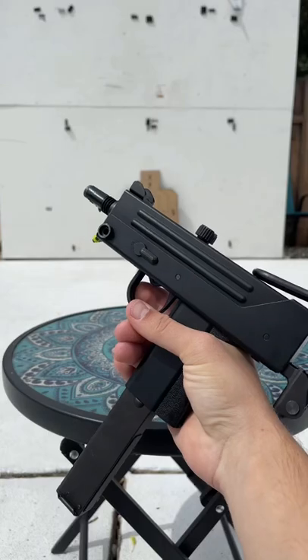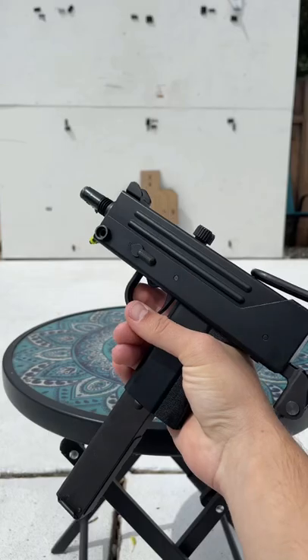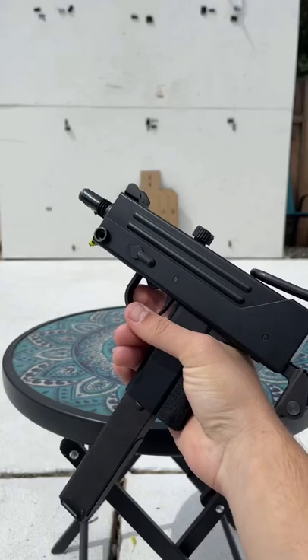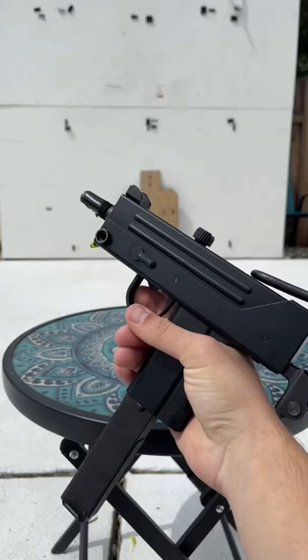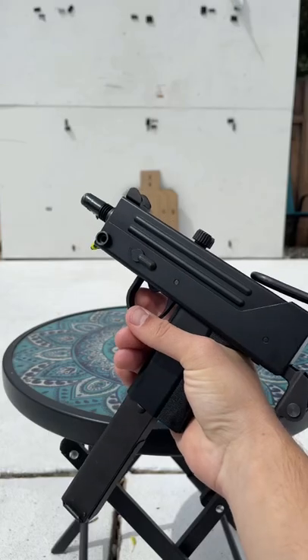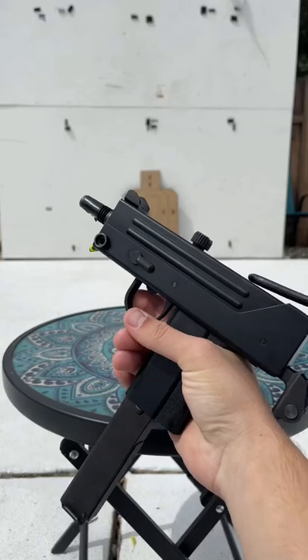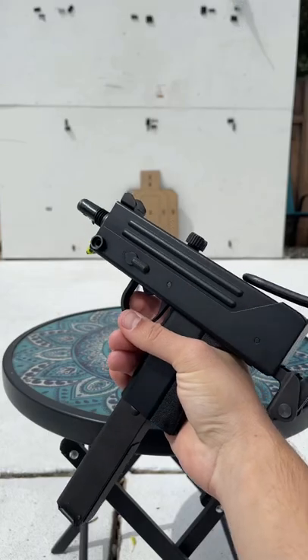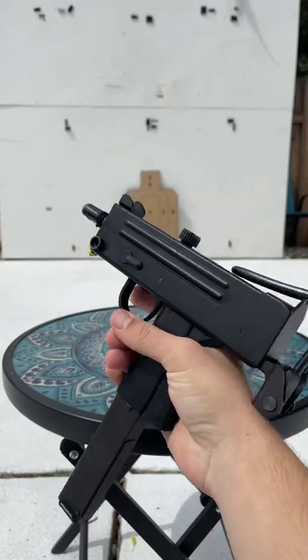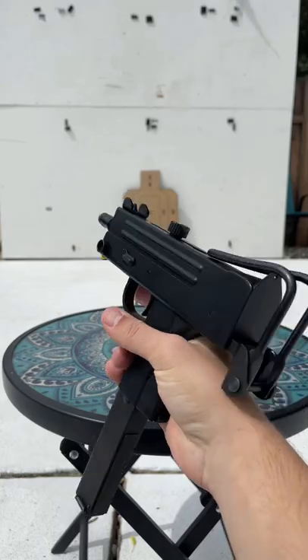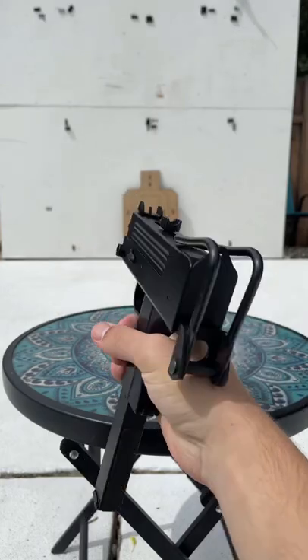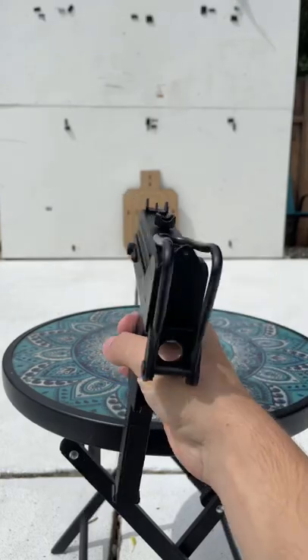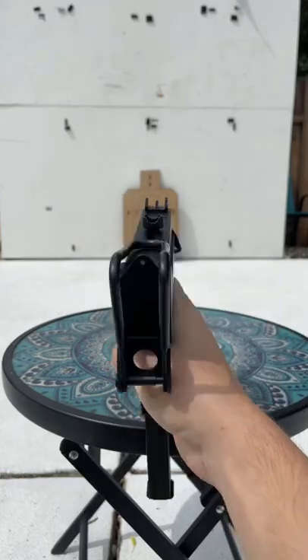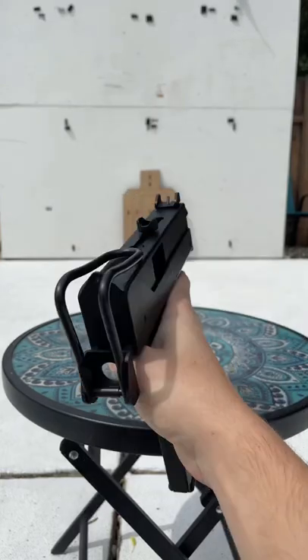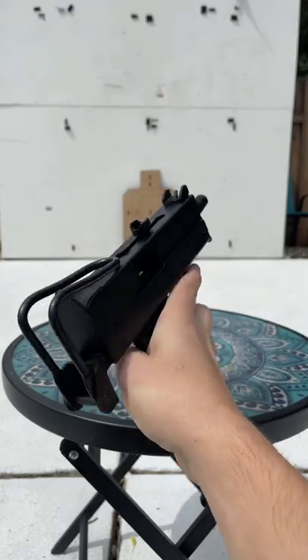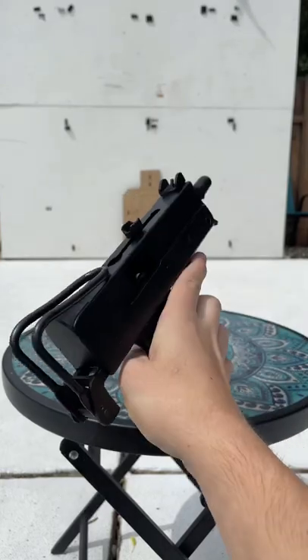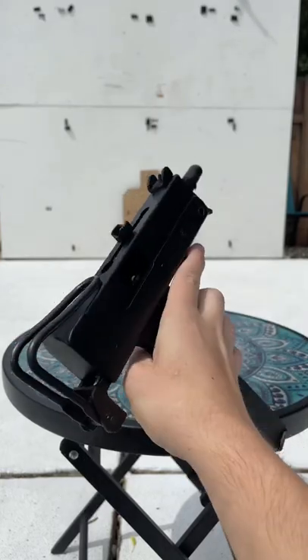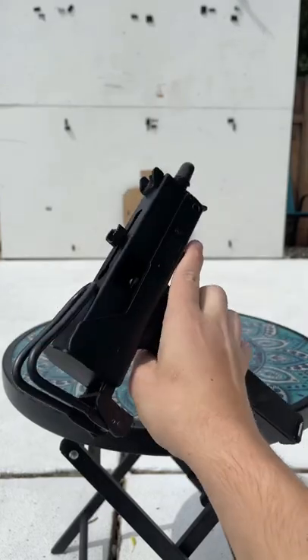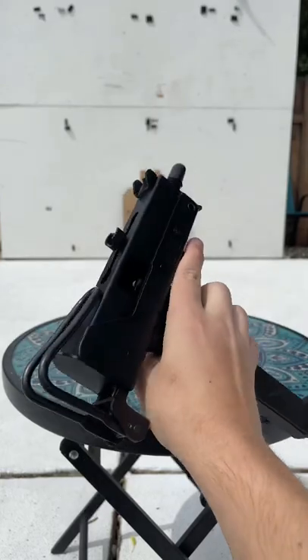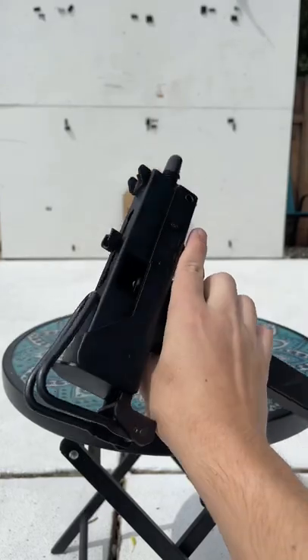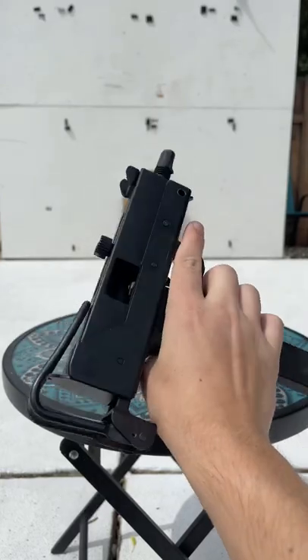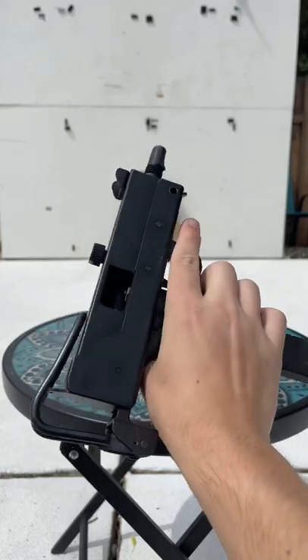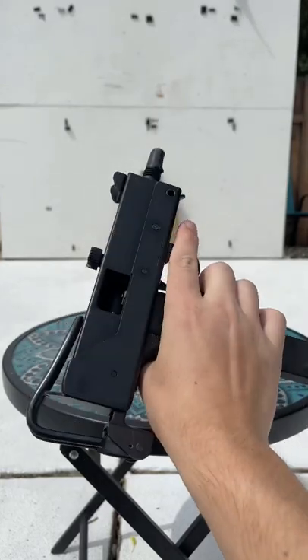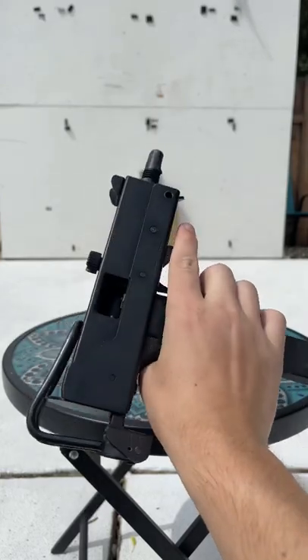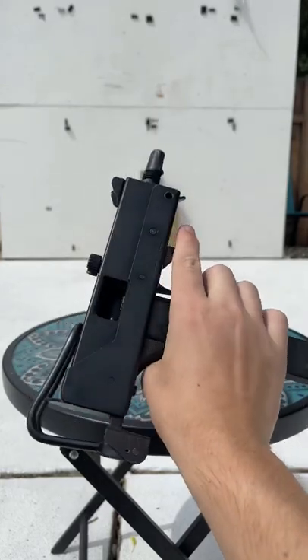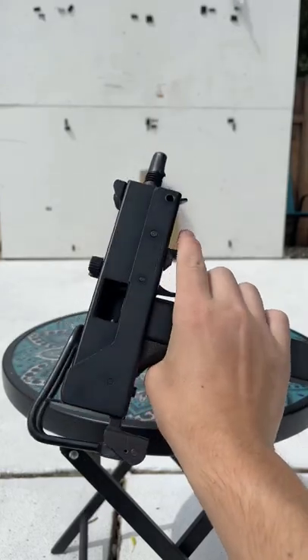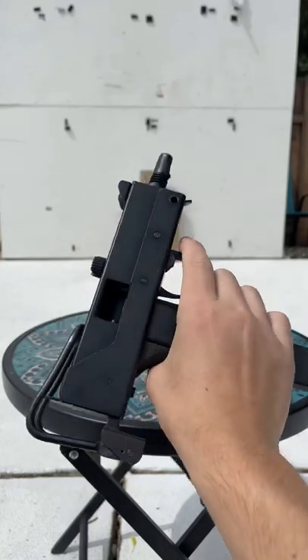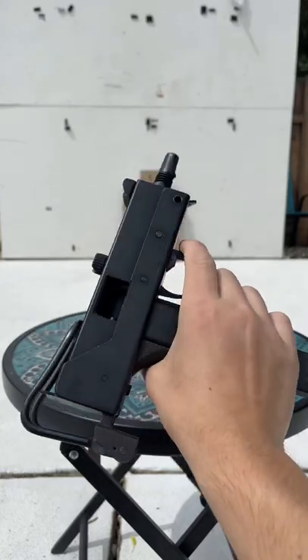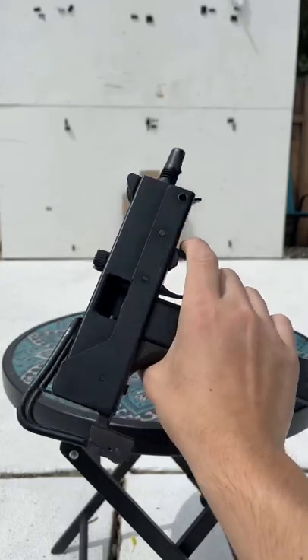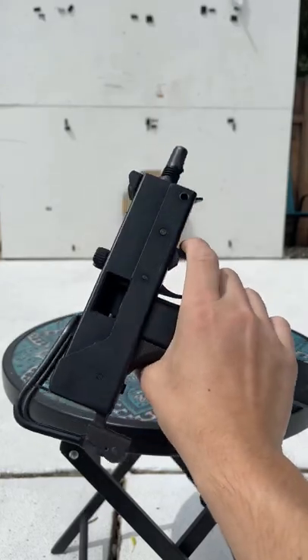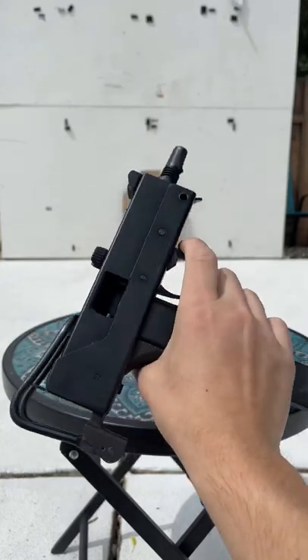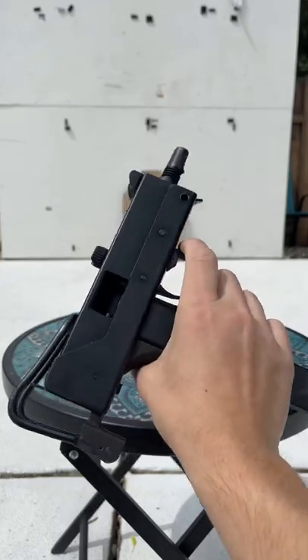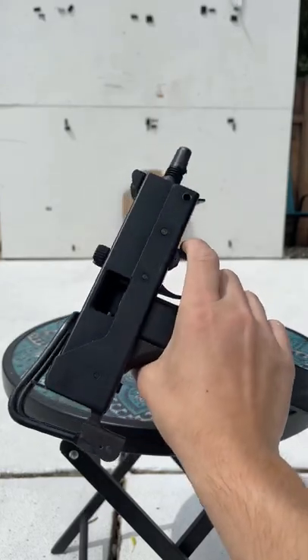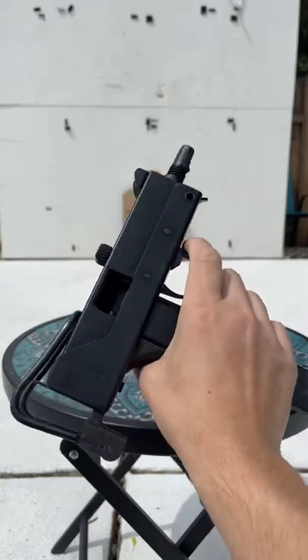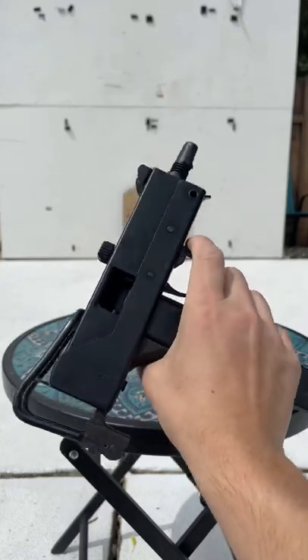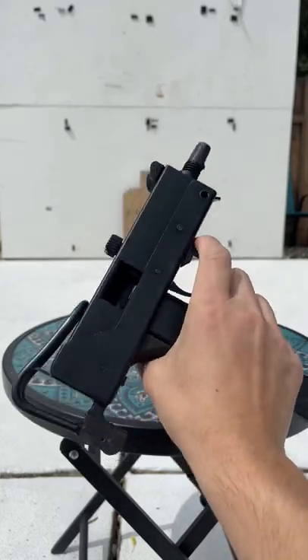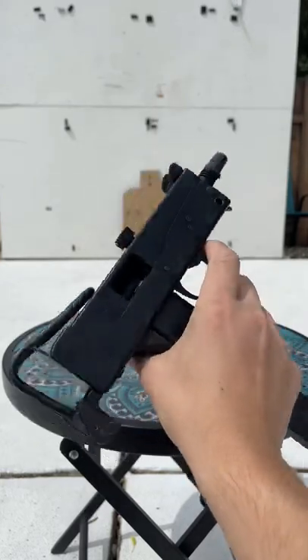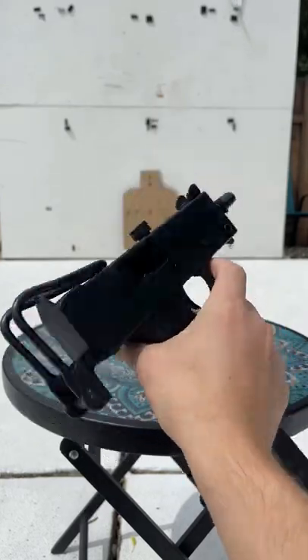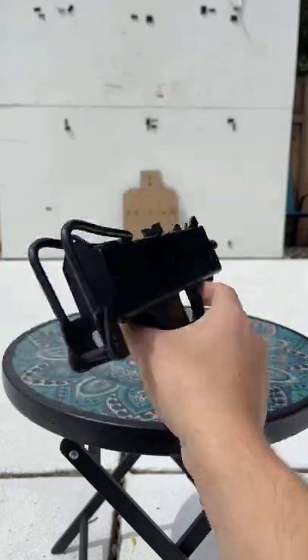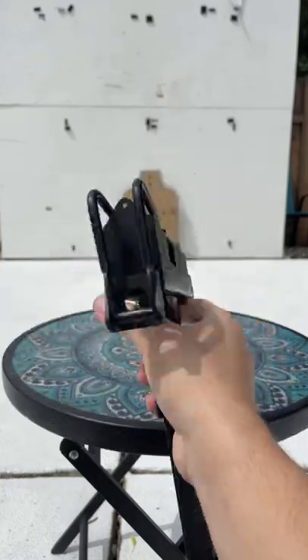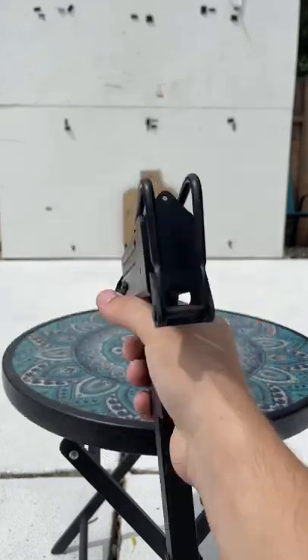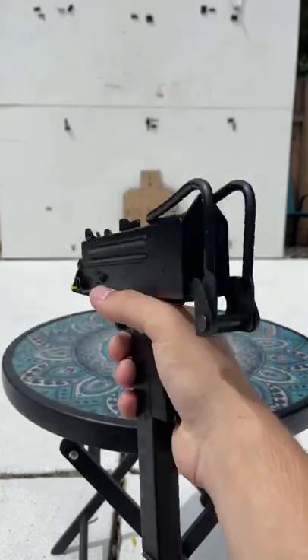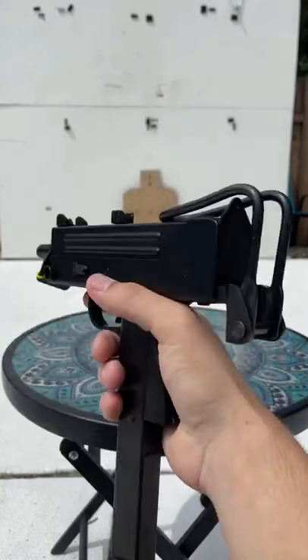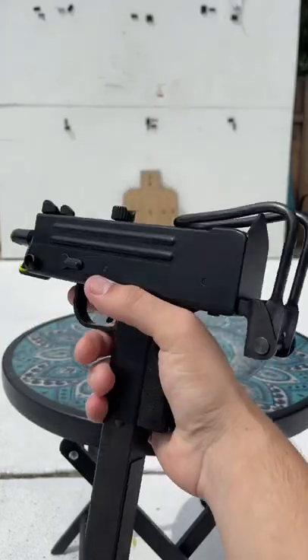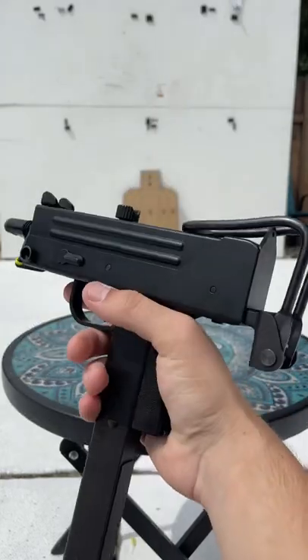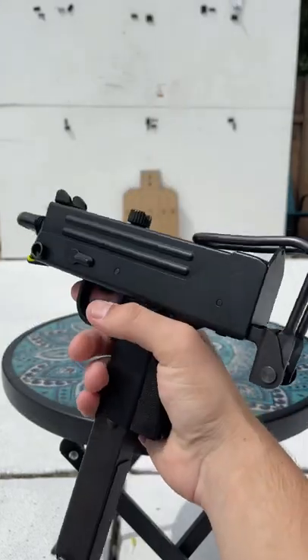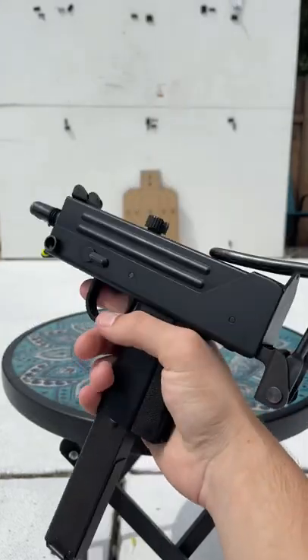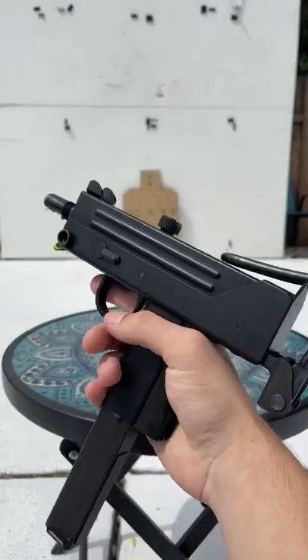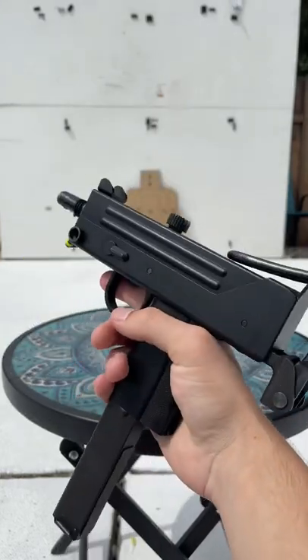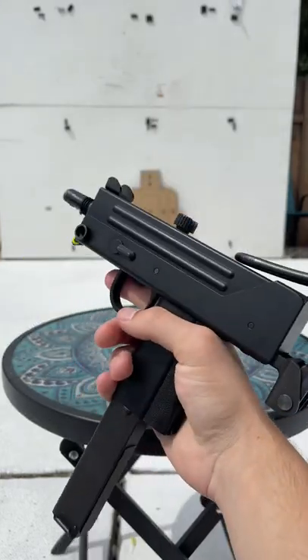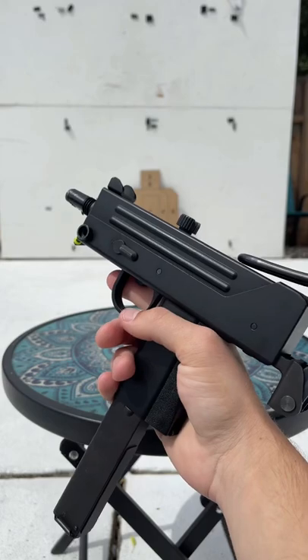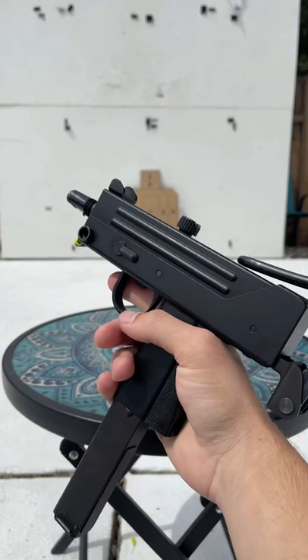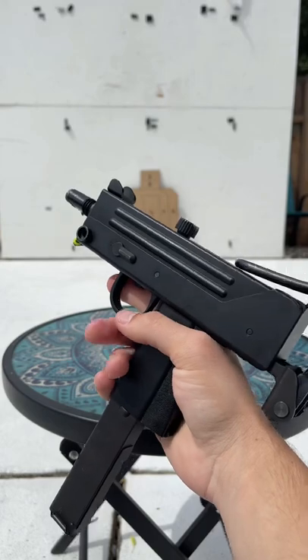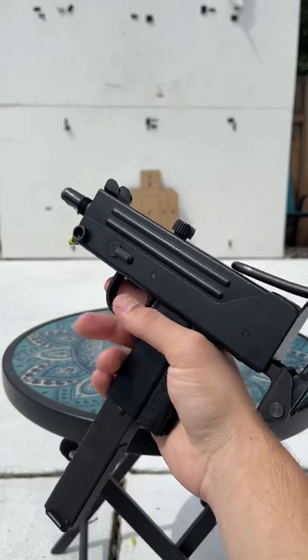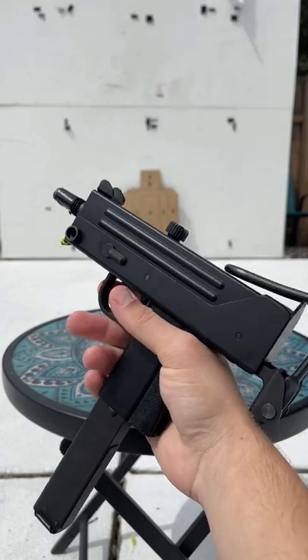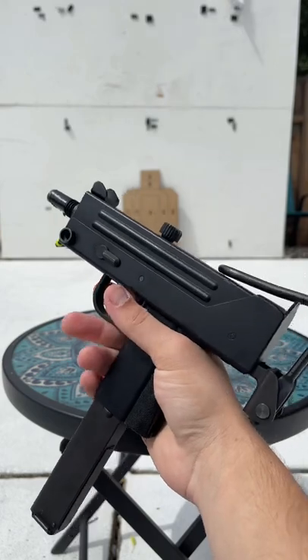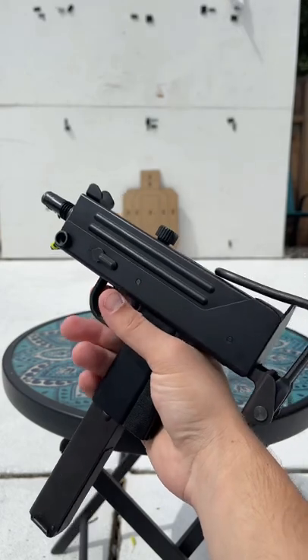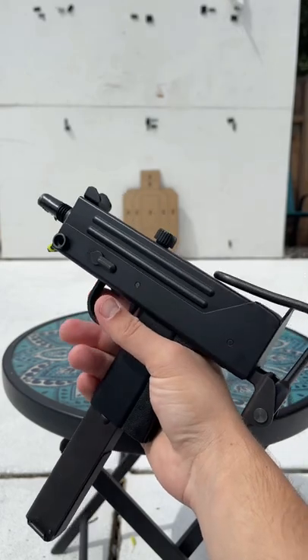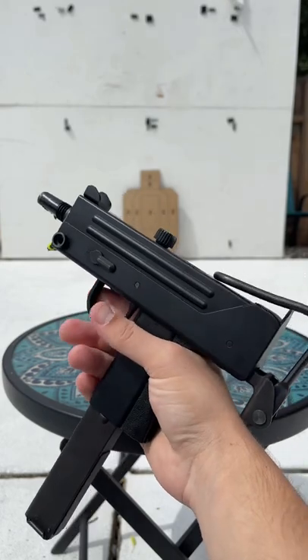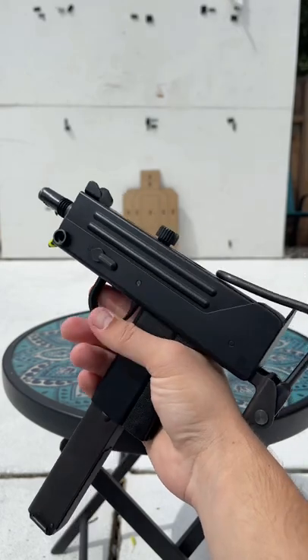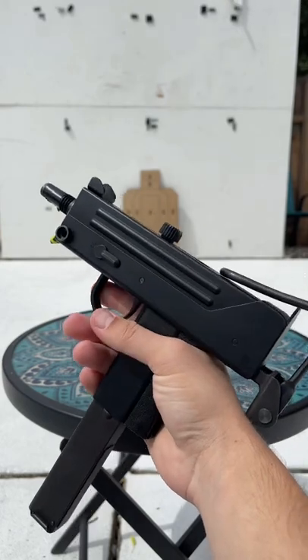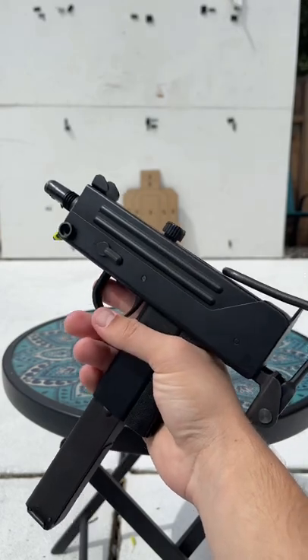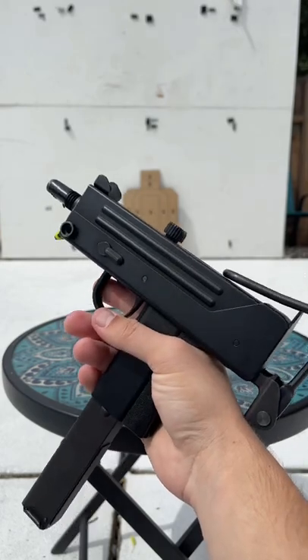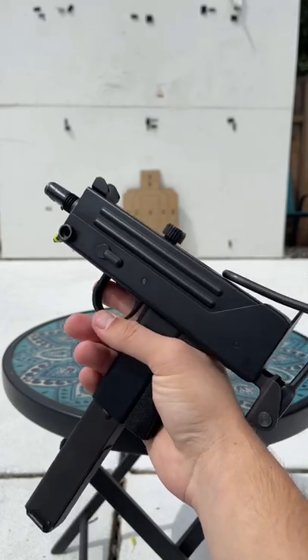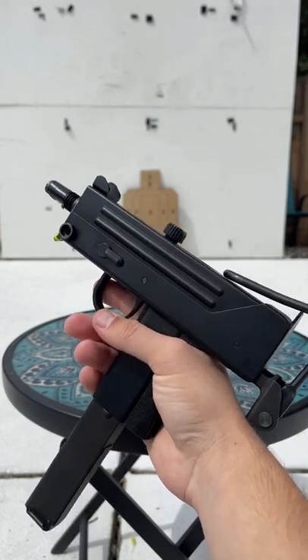Yo guys, today we are going to be testing which of my full-auto gas blowback pistols has the best grouping.